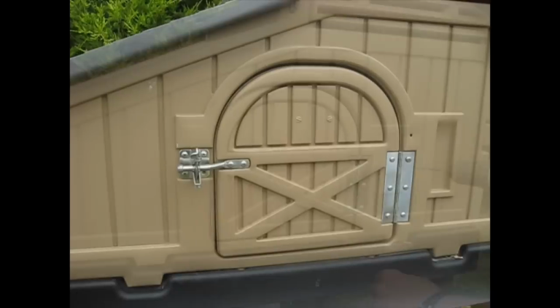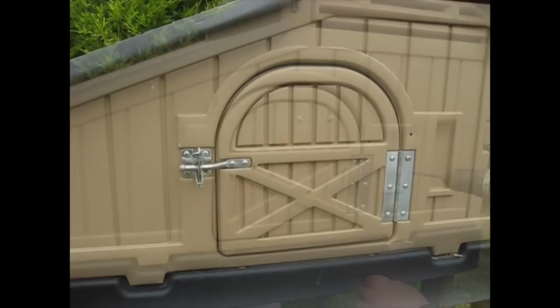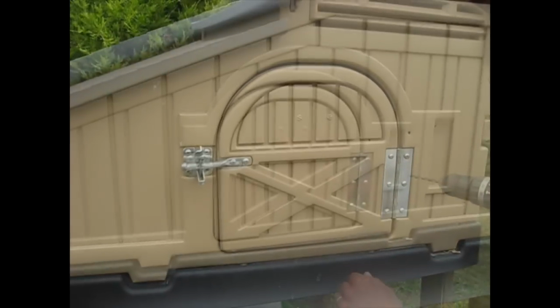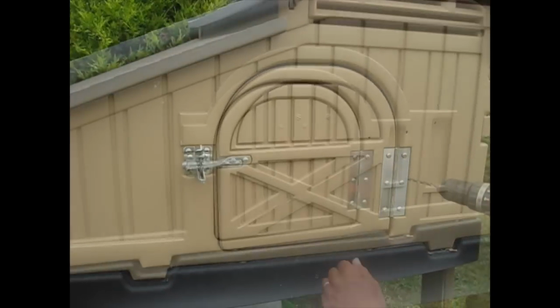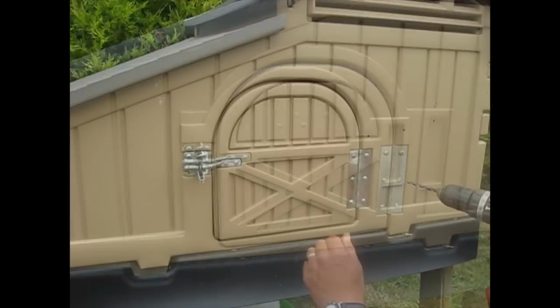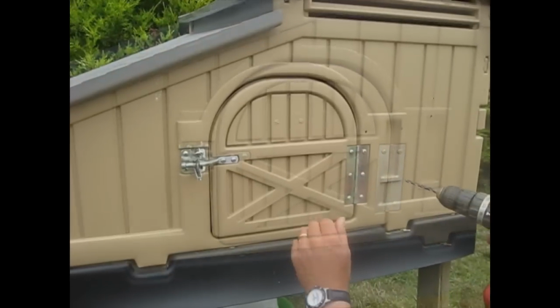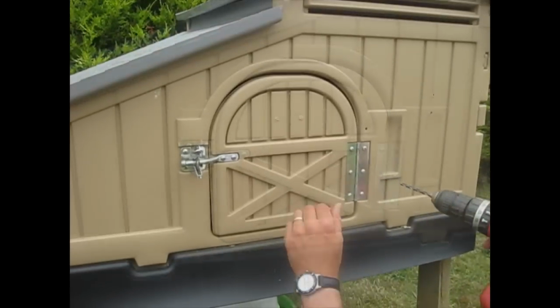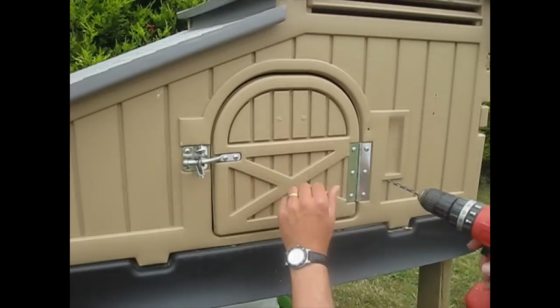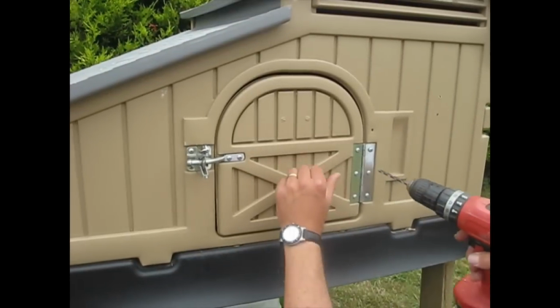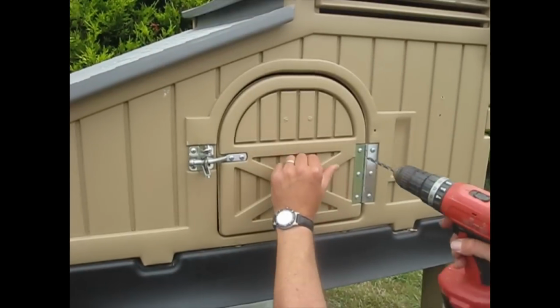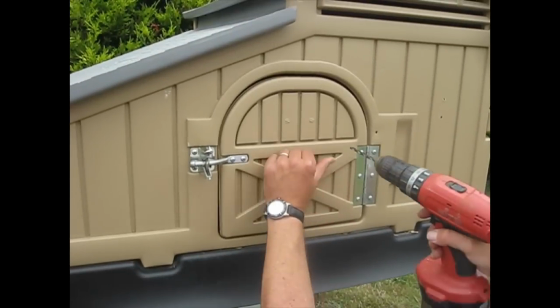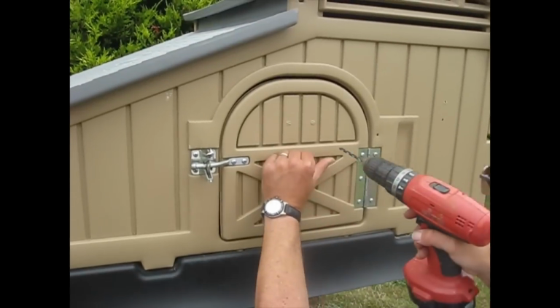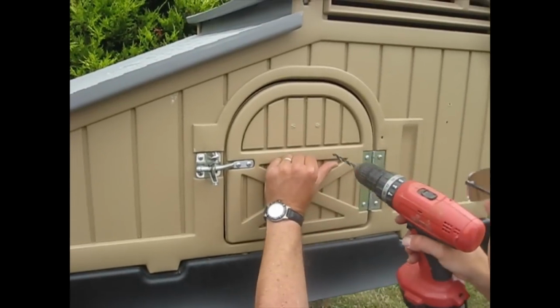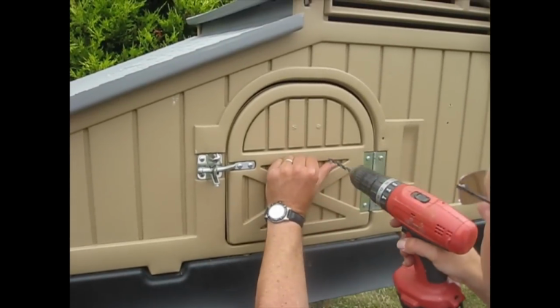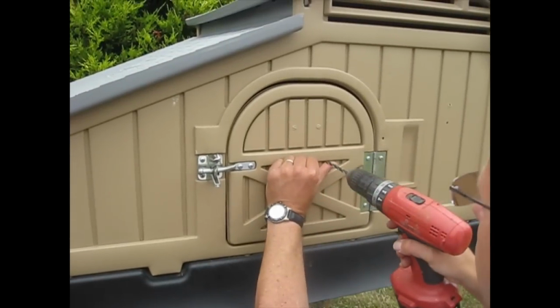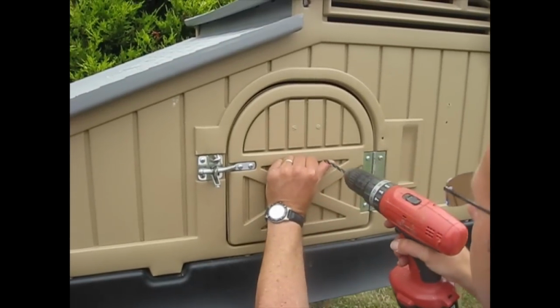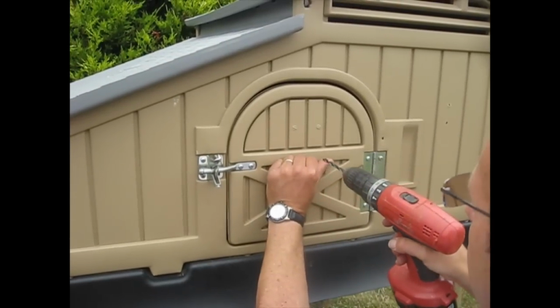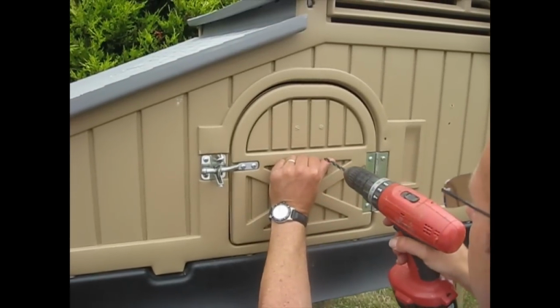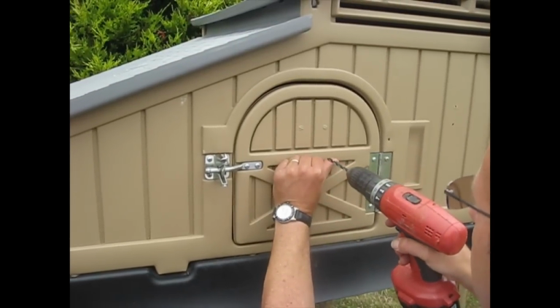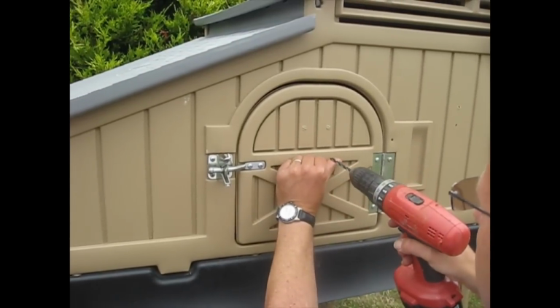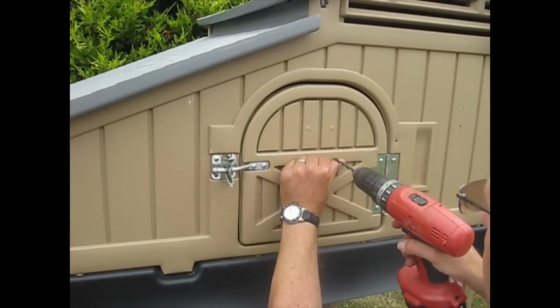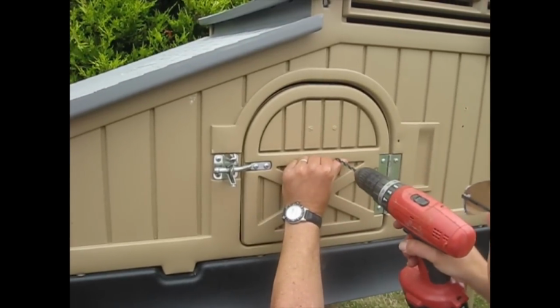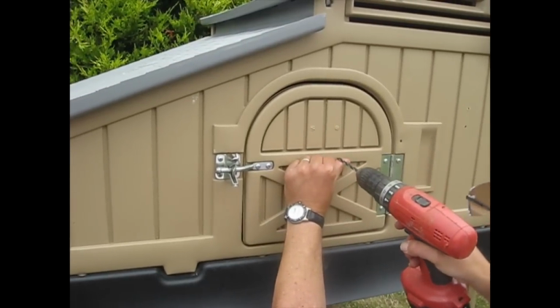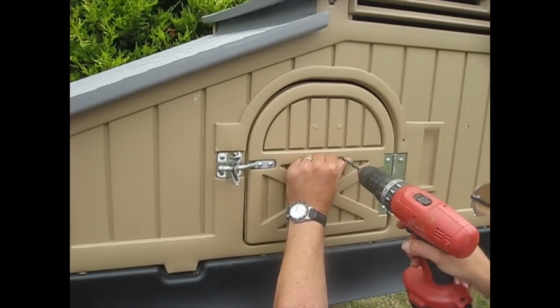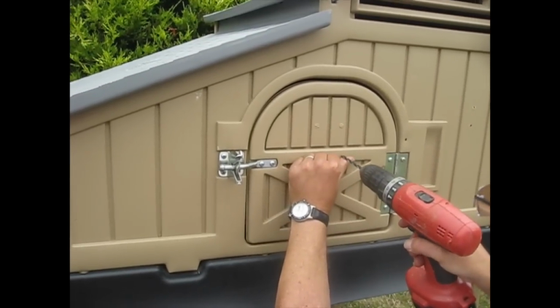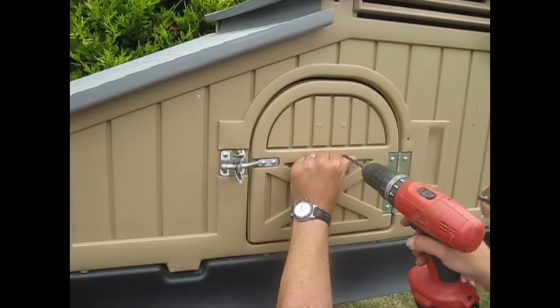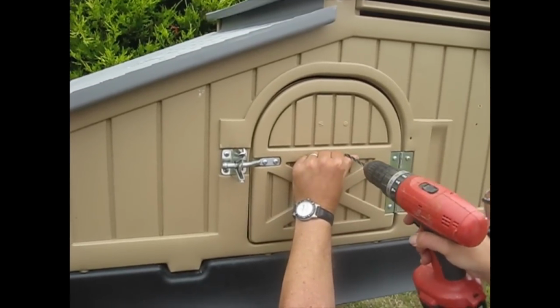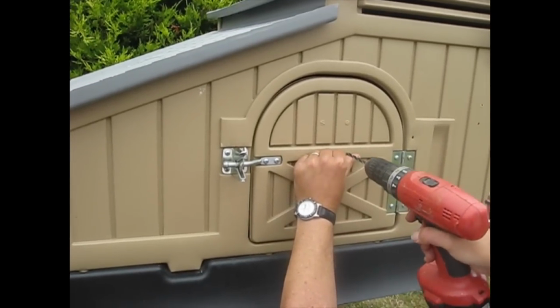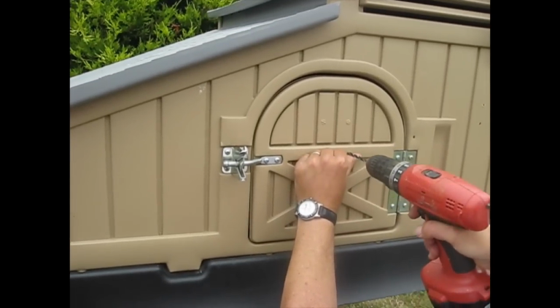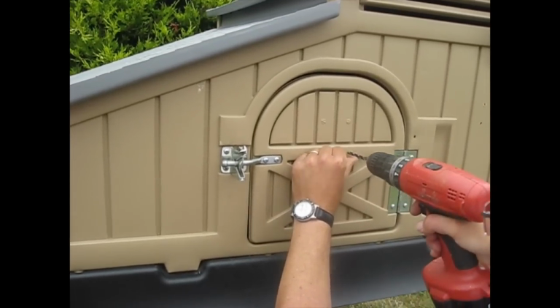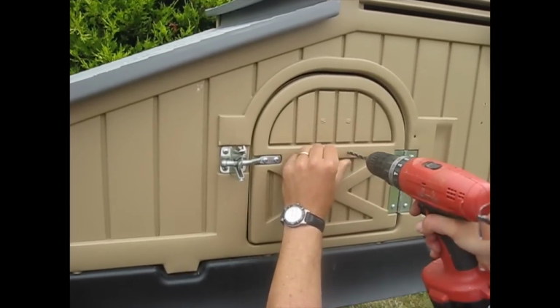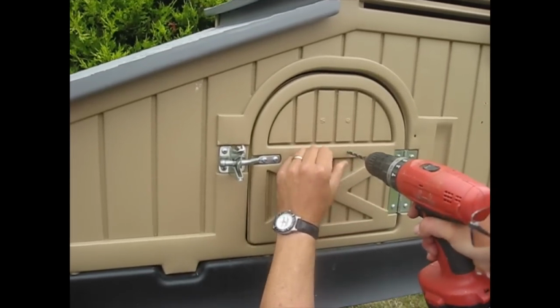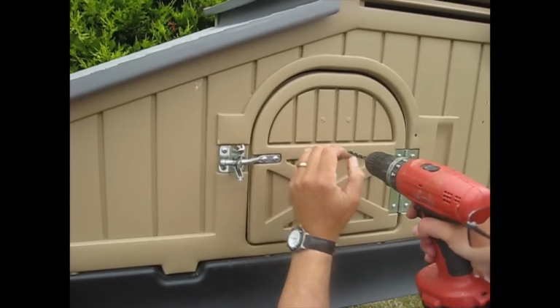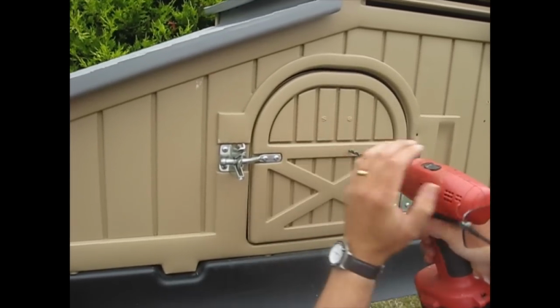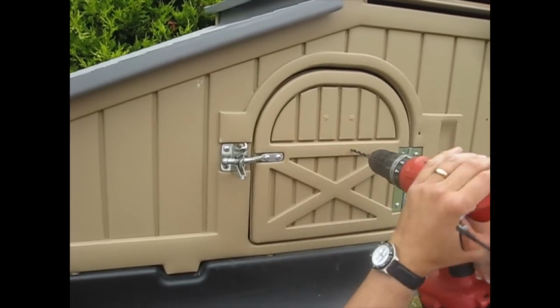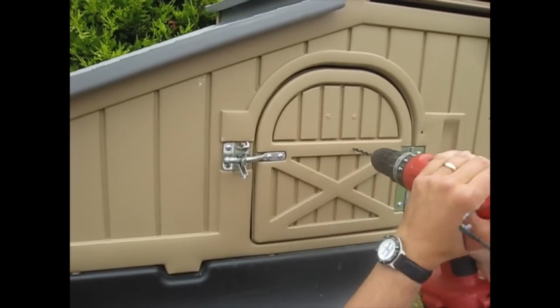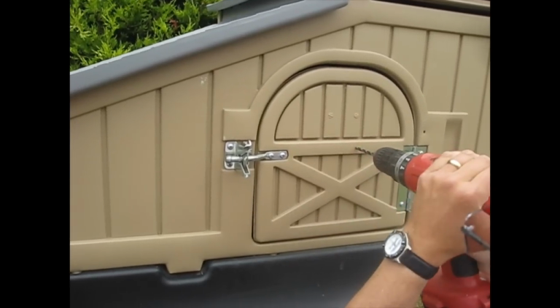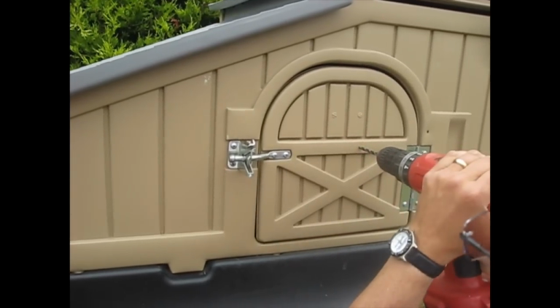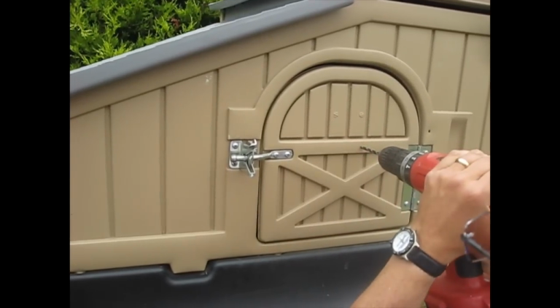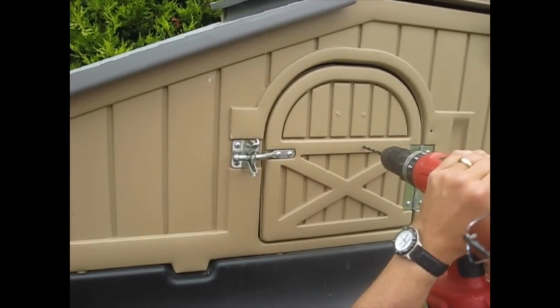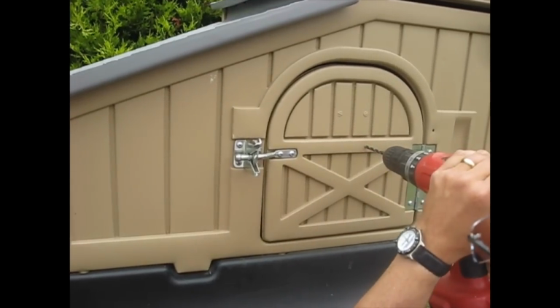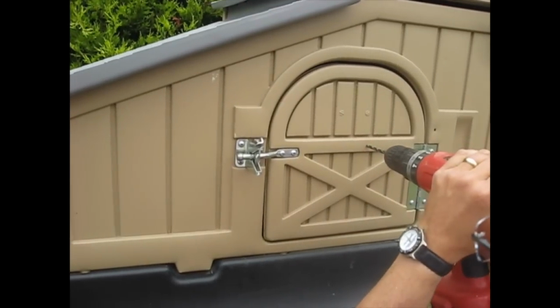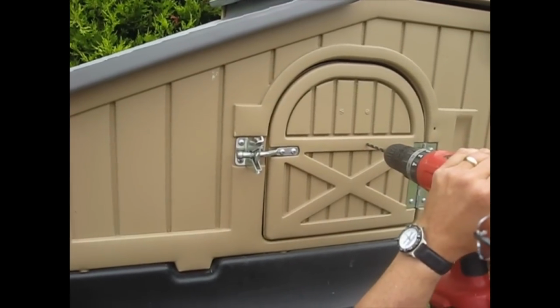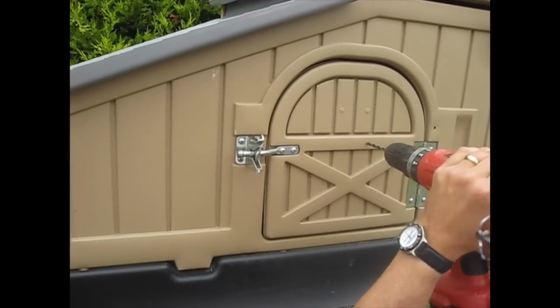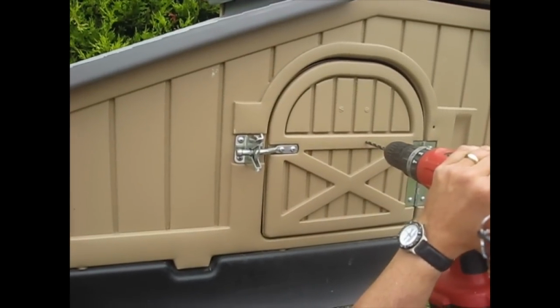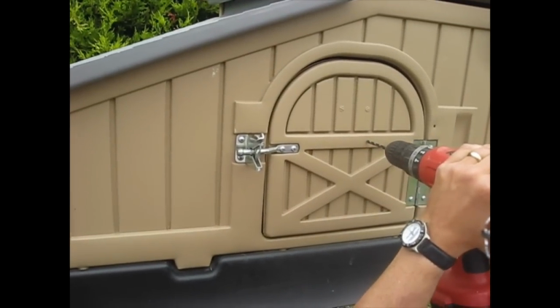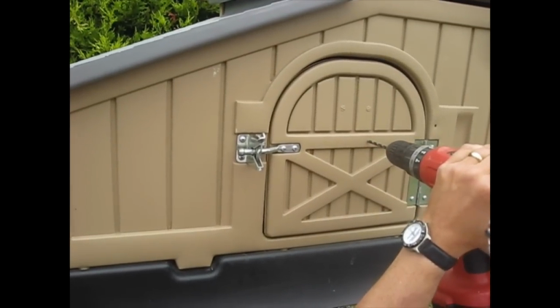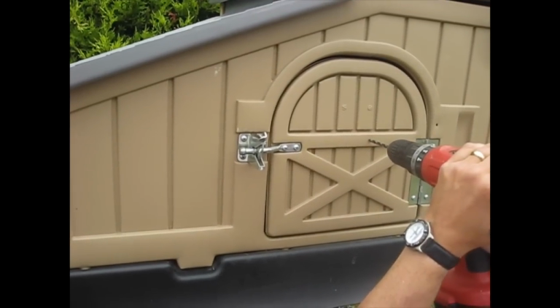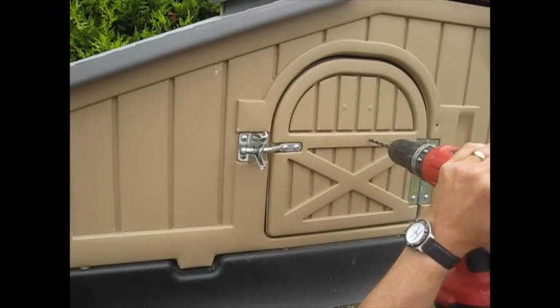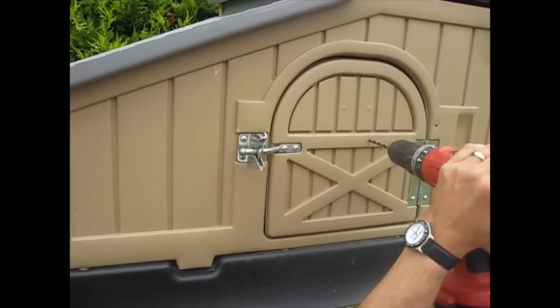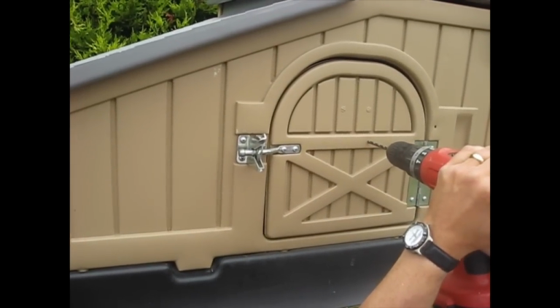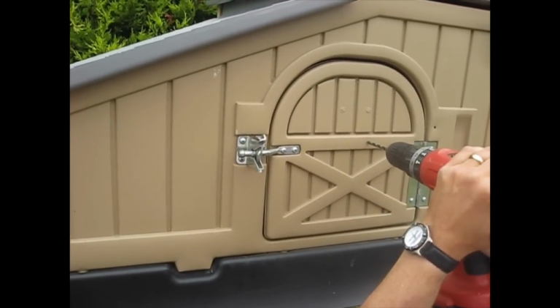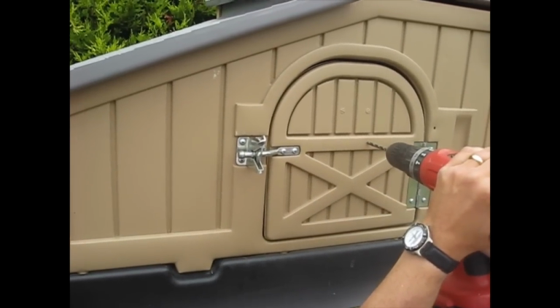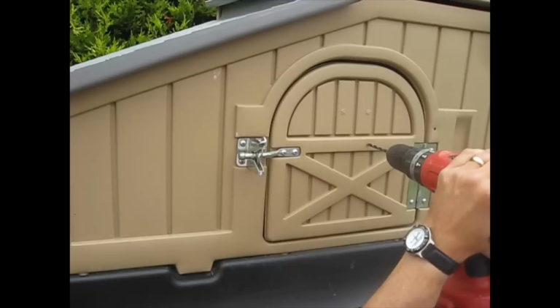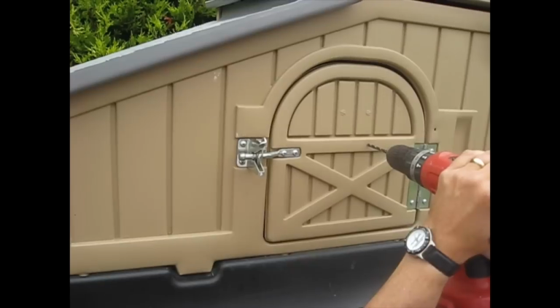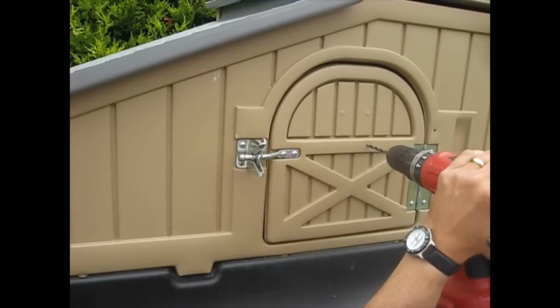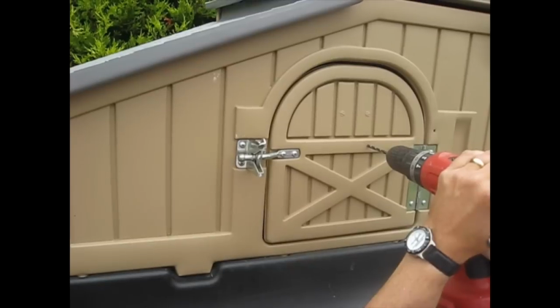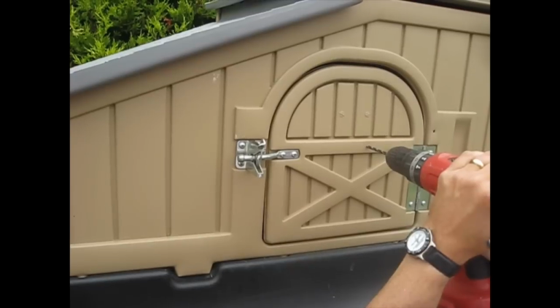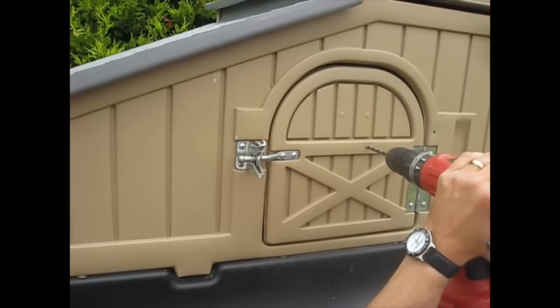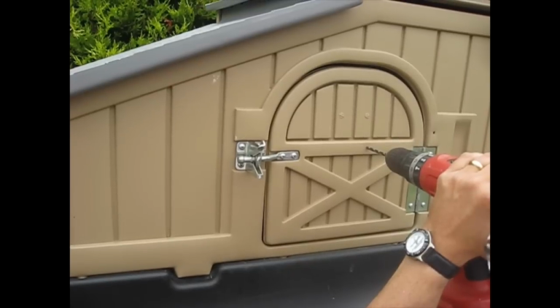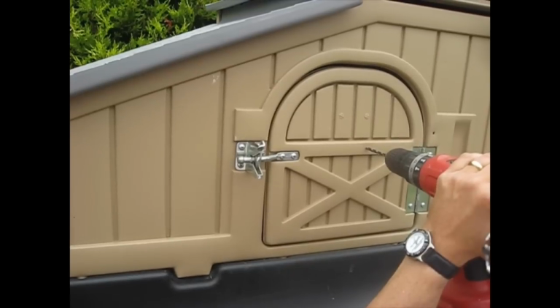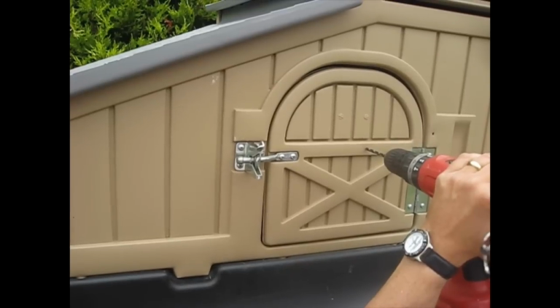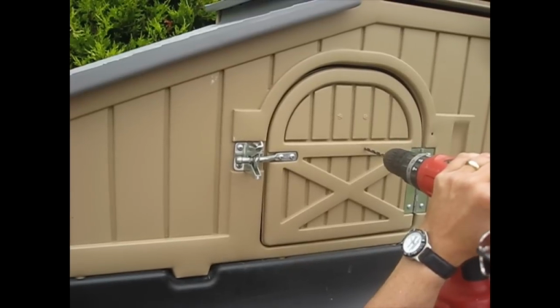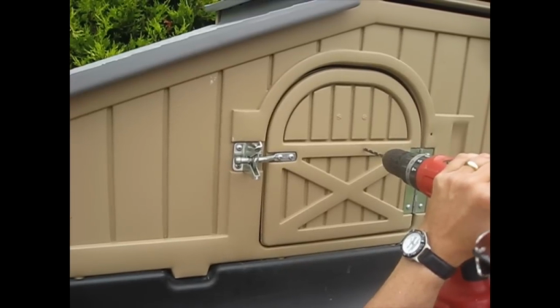Then we're going to carefully drill on that position and go all the way through.